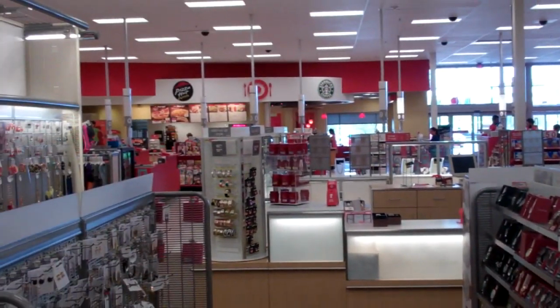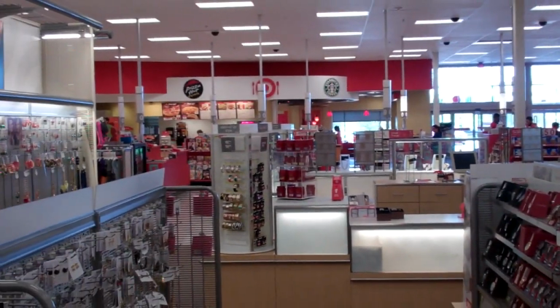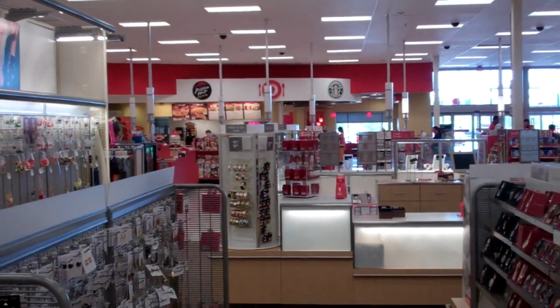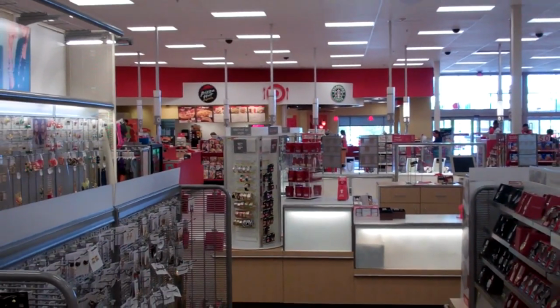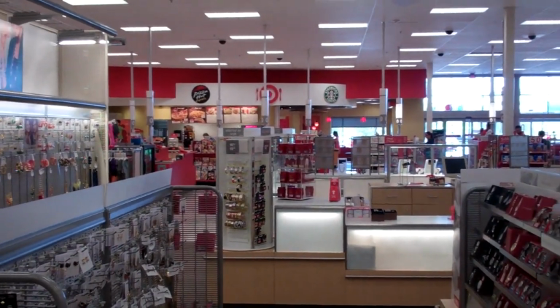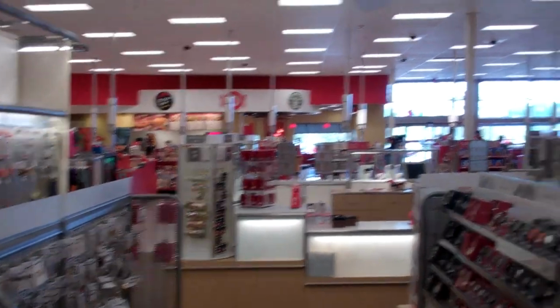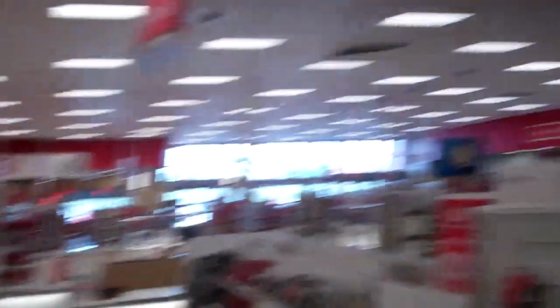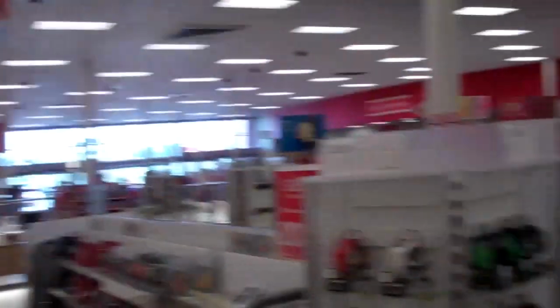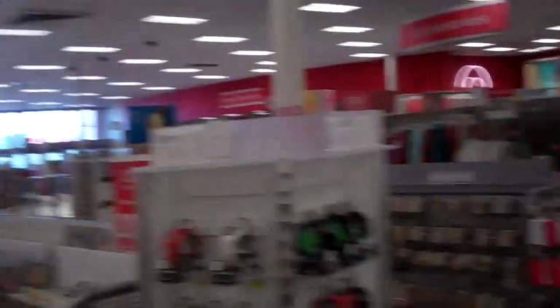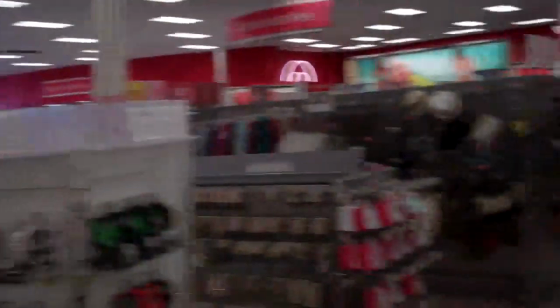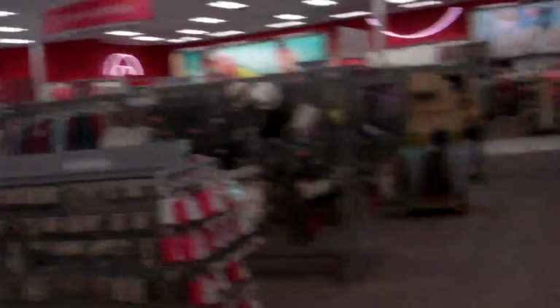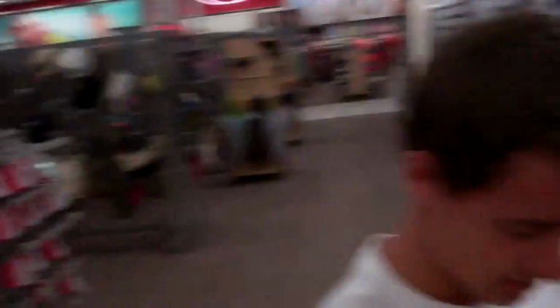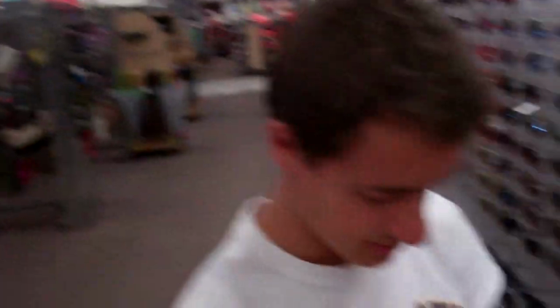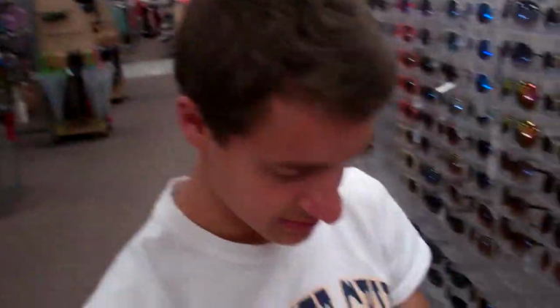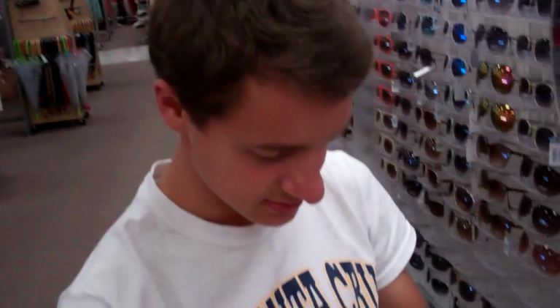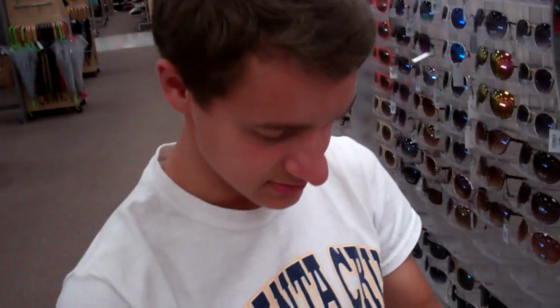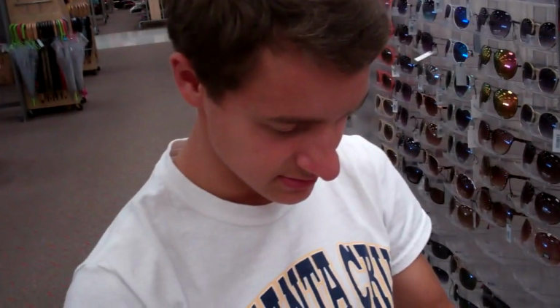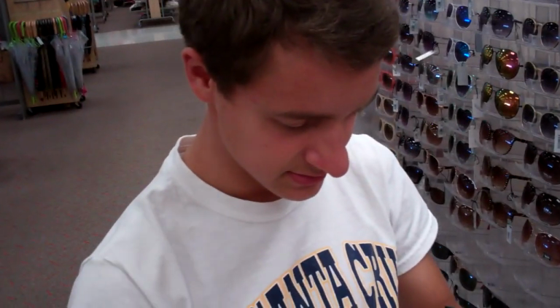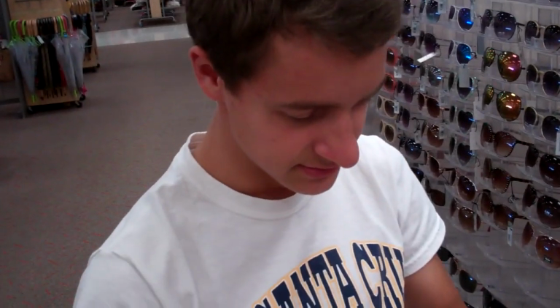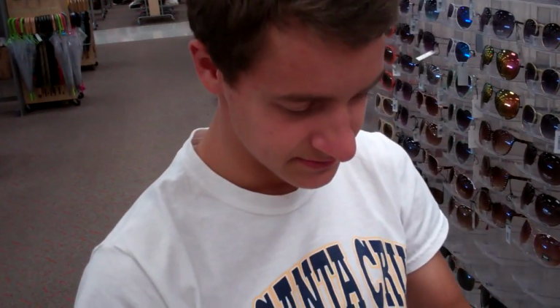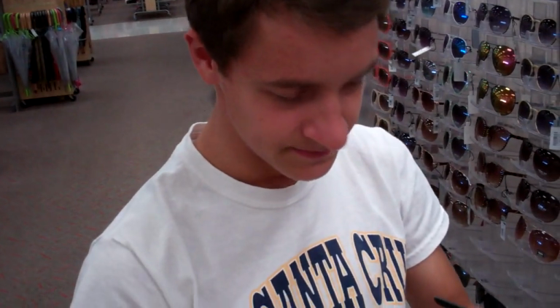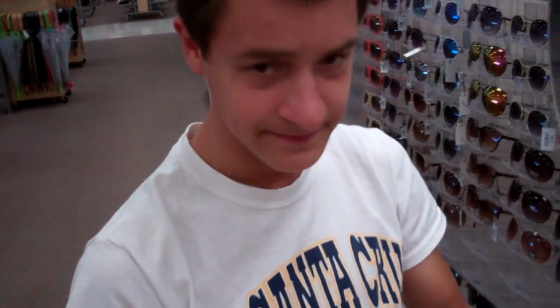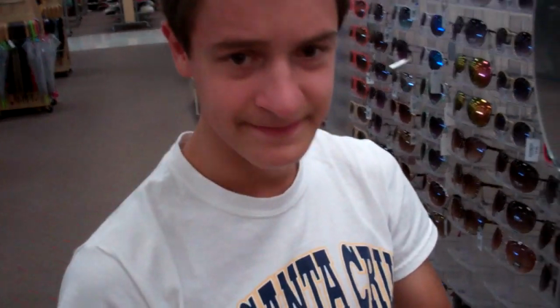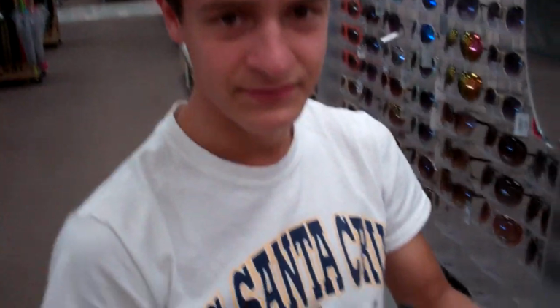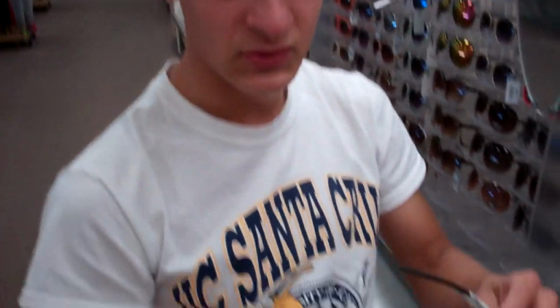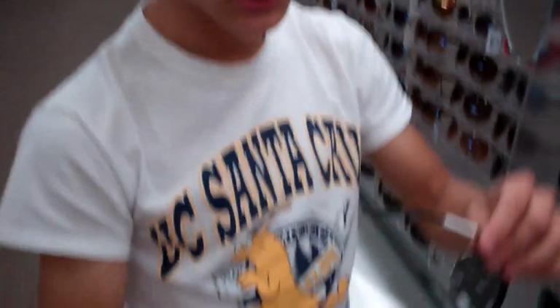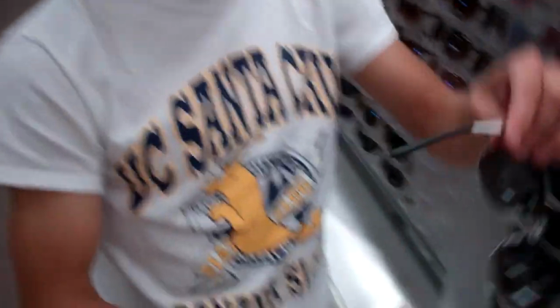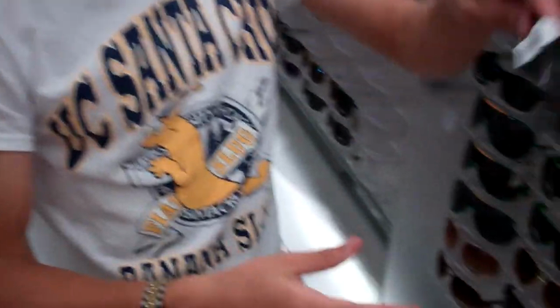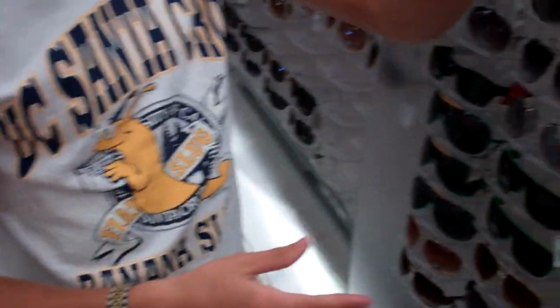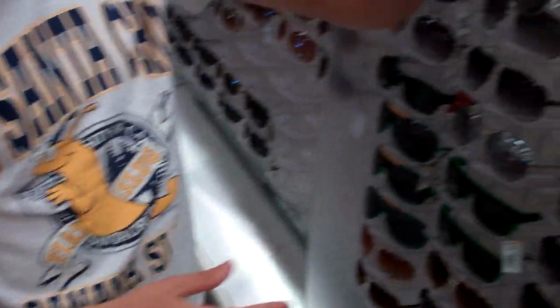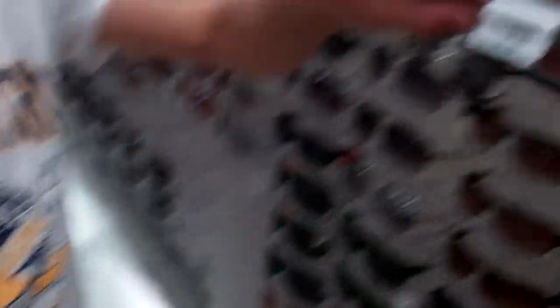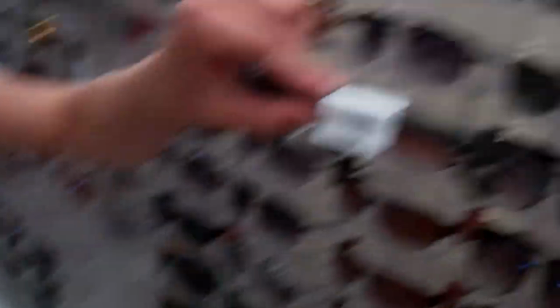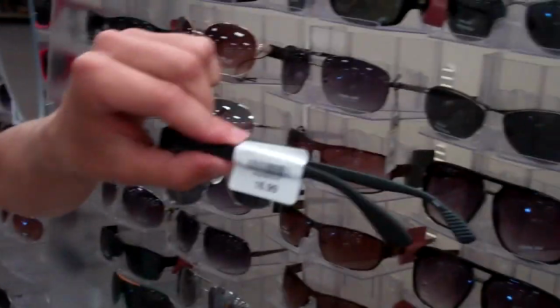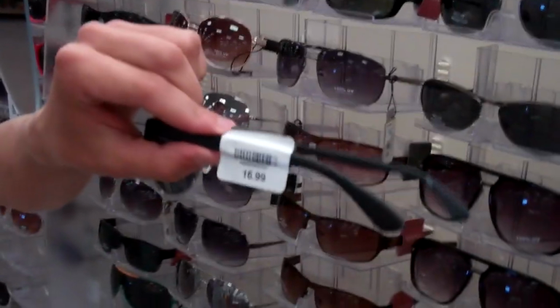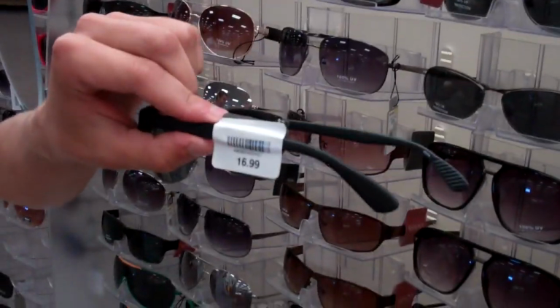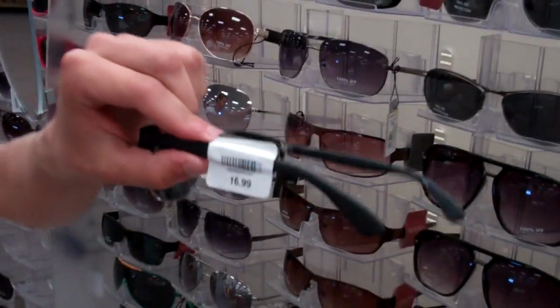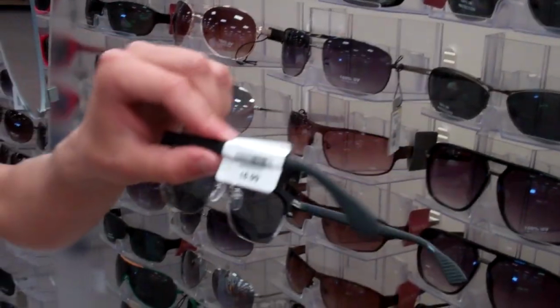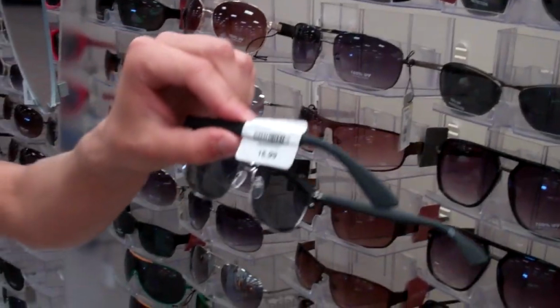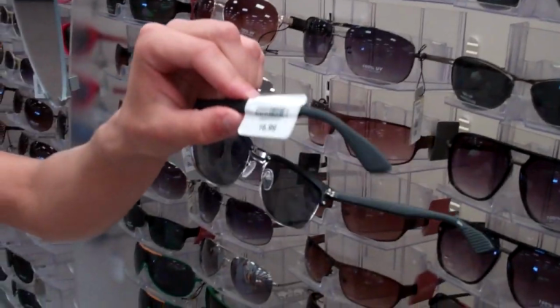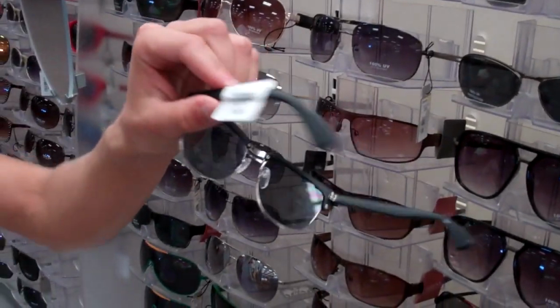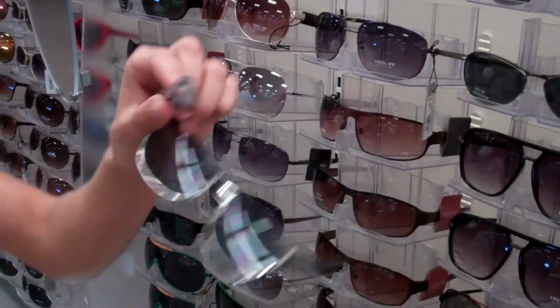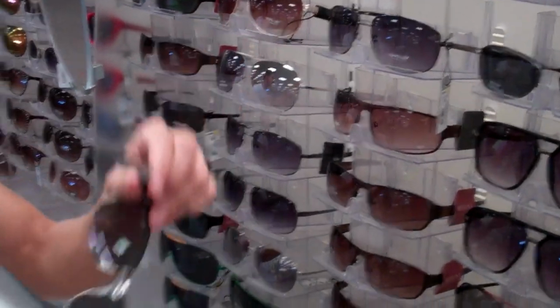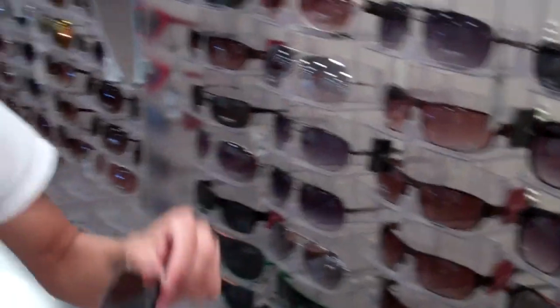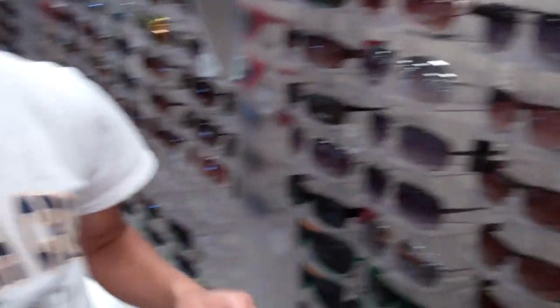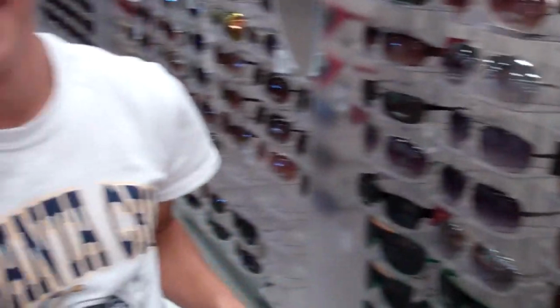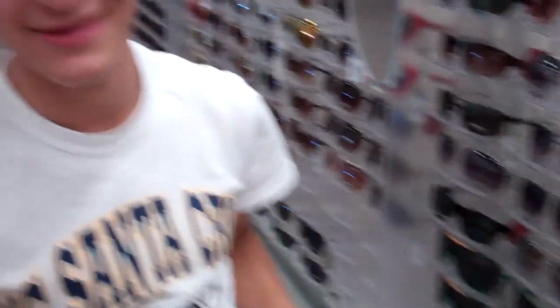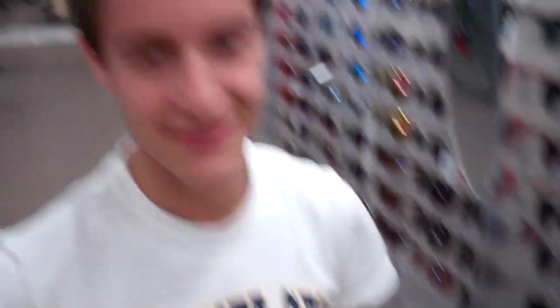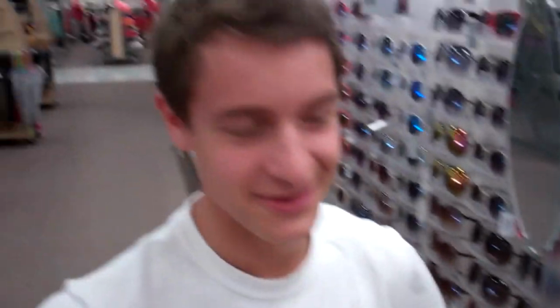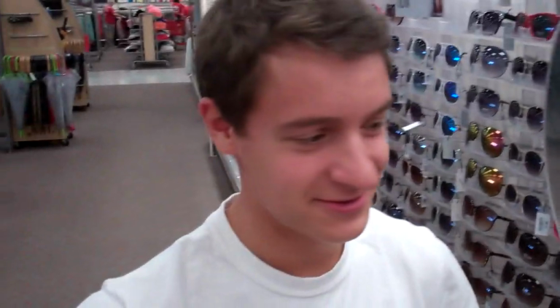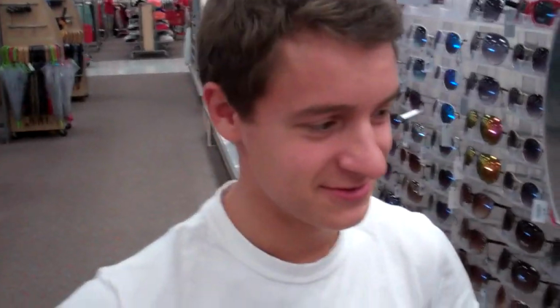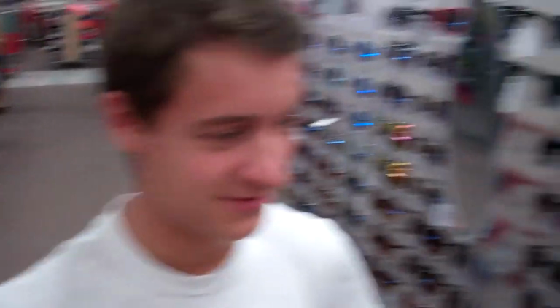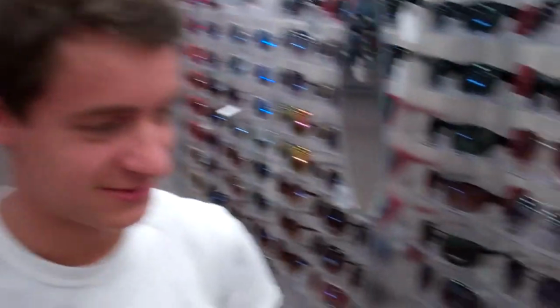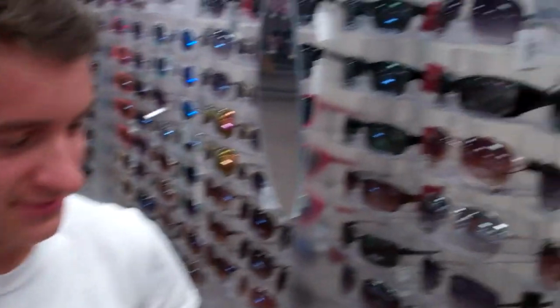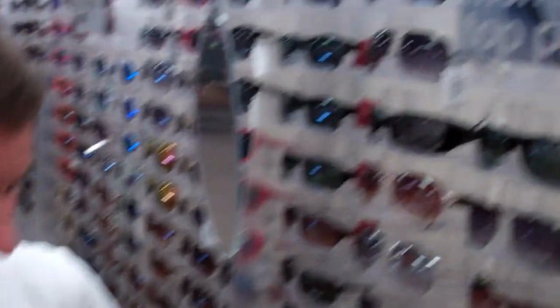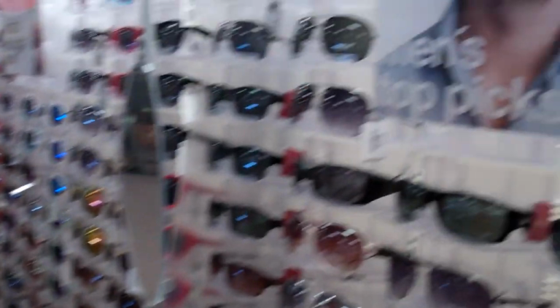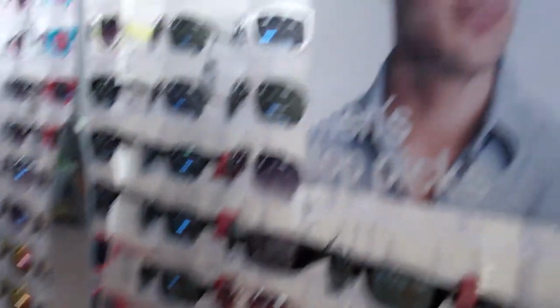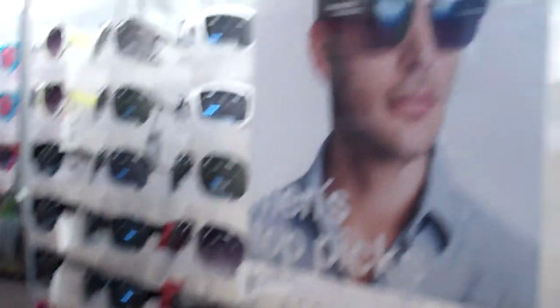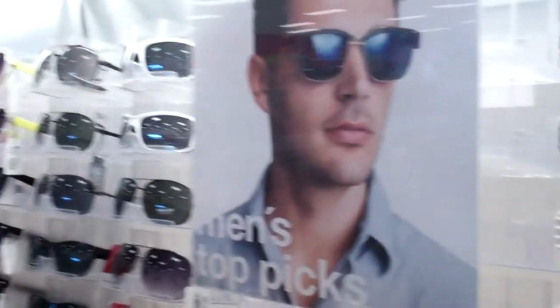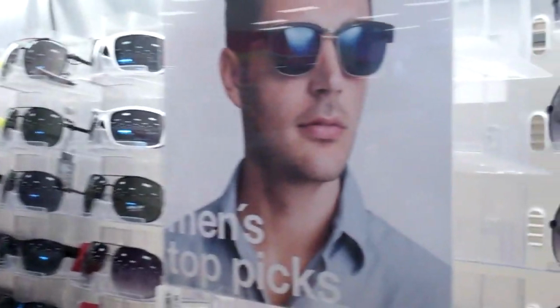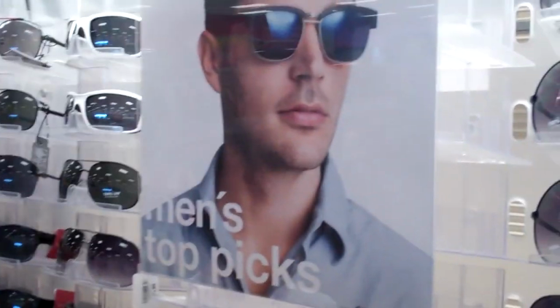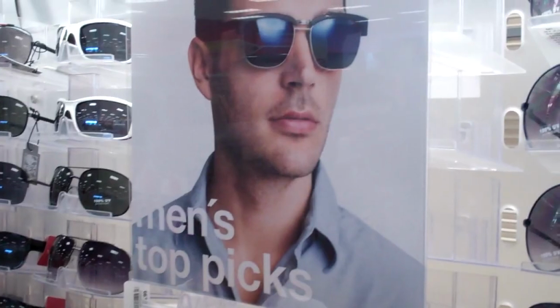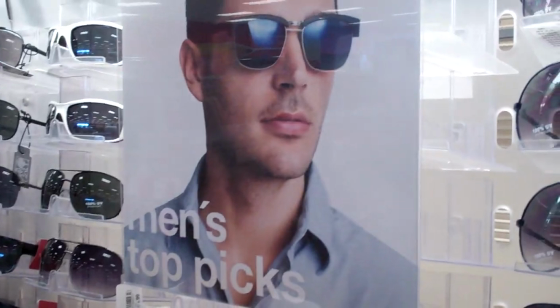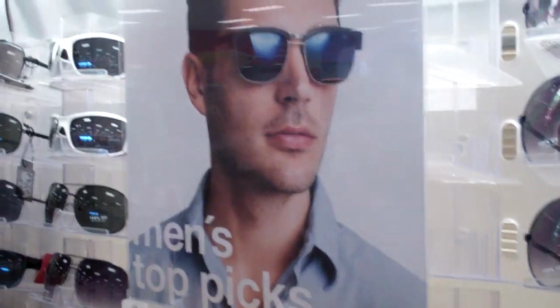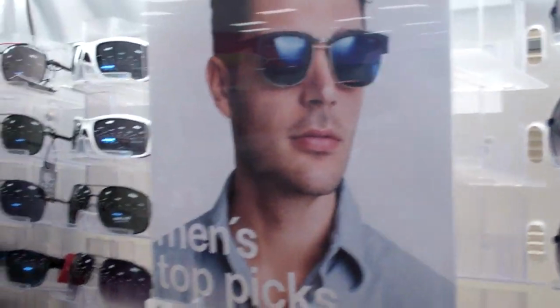Welcome to Target. How you doing? Good. They're $16.99. Not too bad. Cheaper than the Brokley's, for sure.